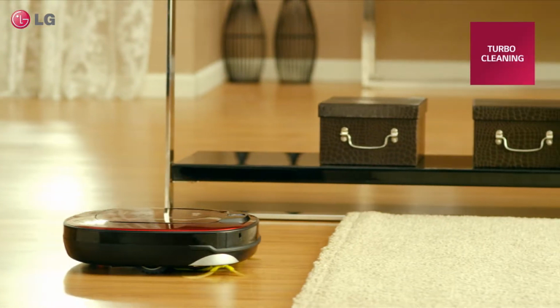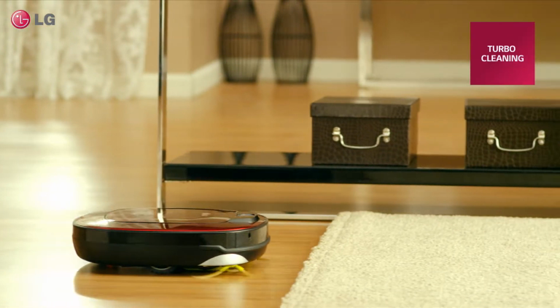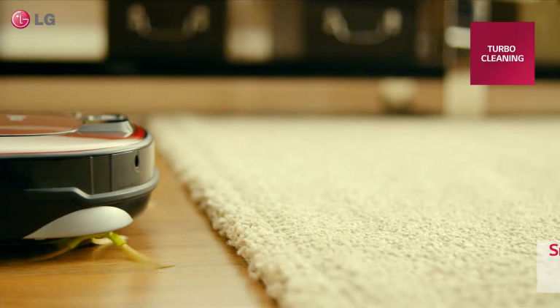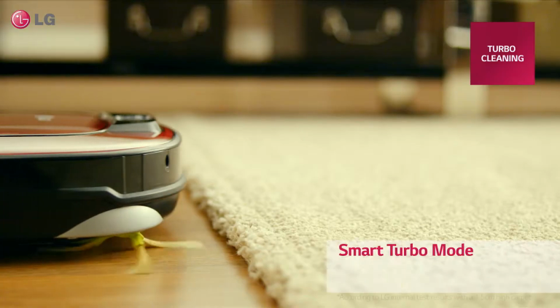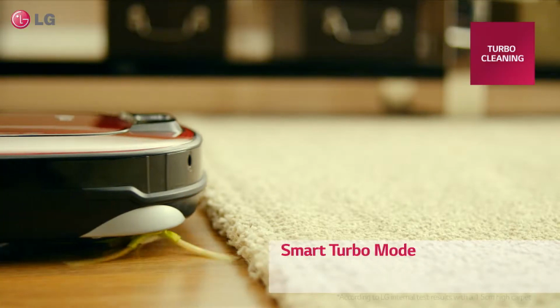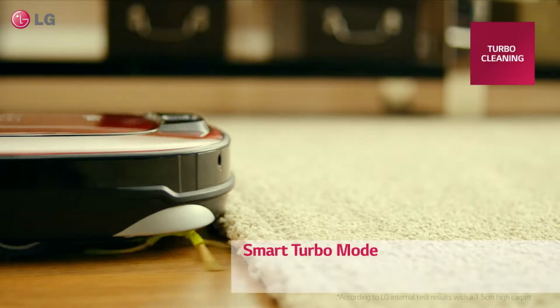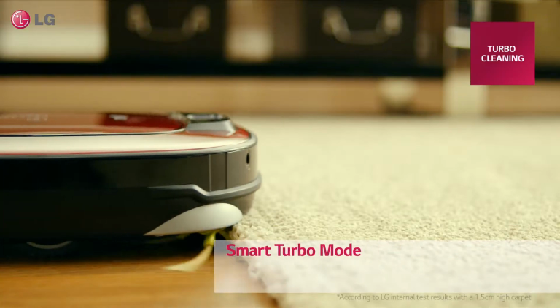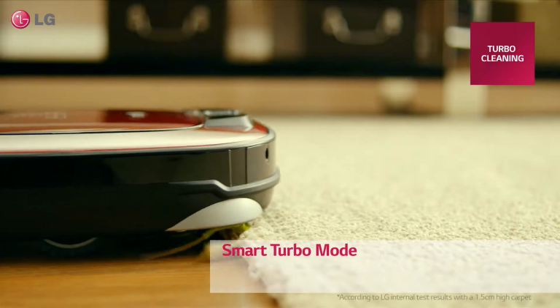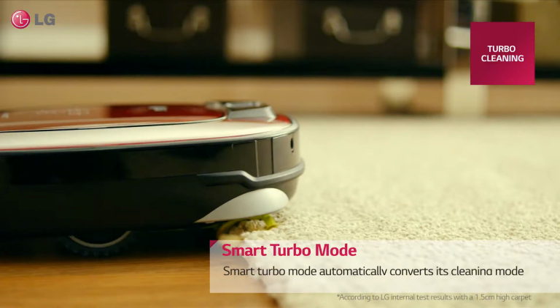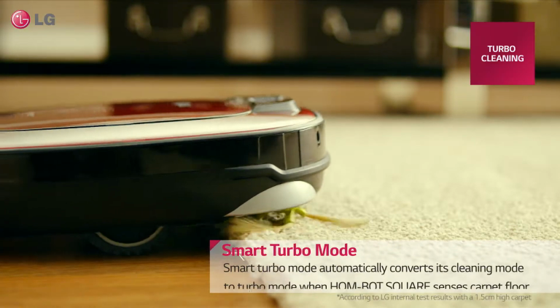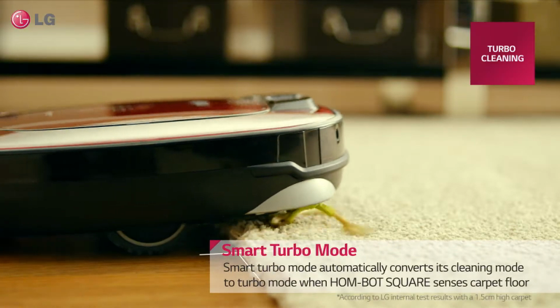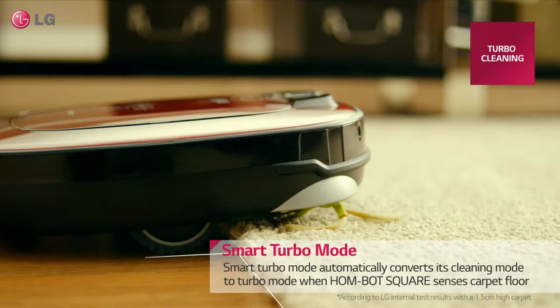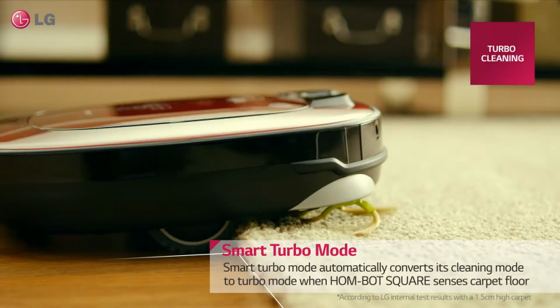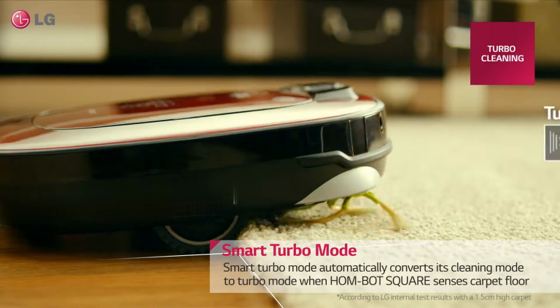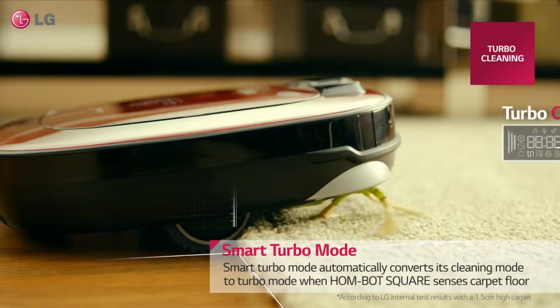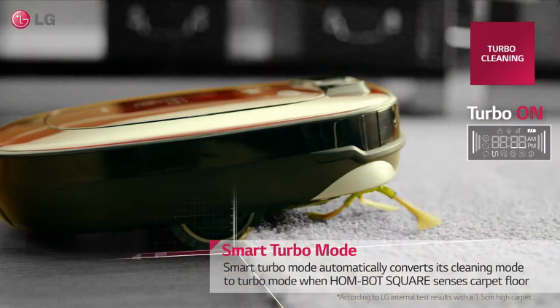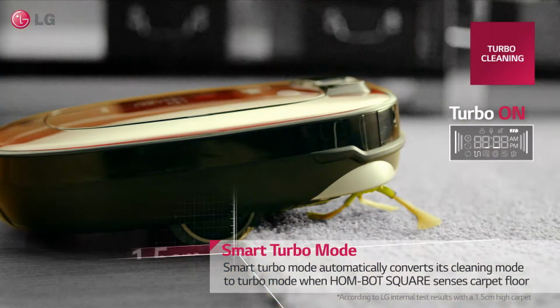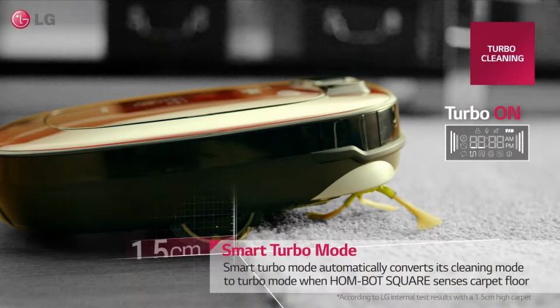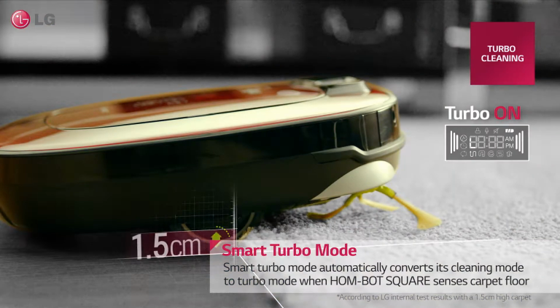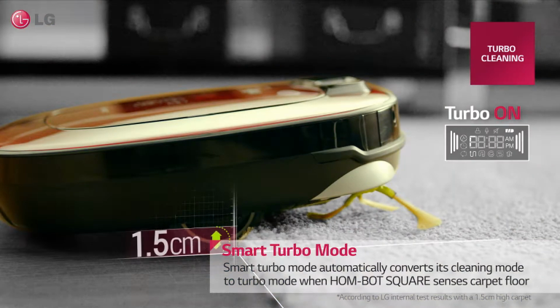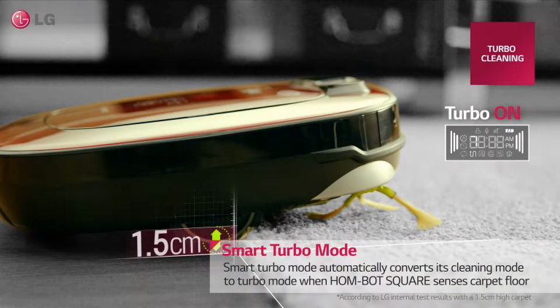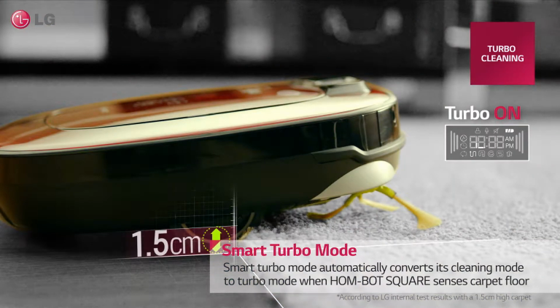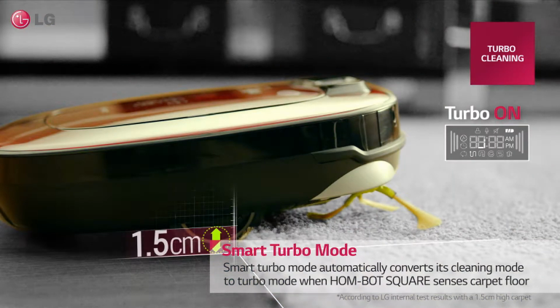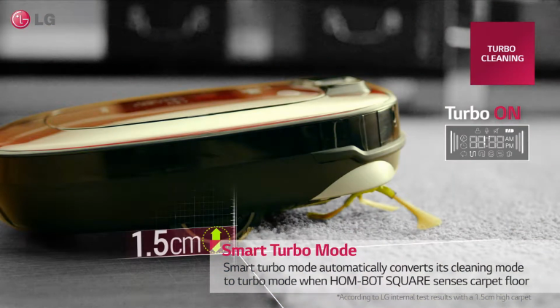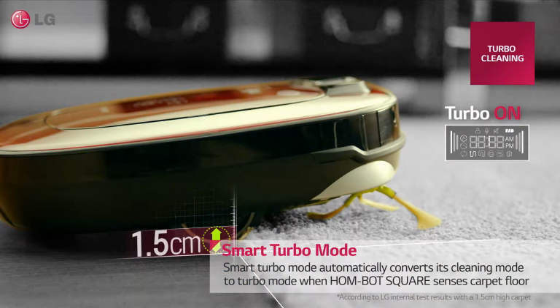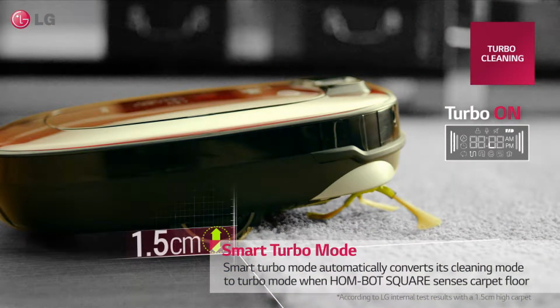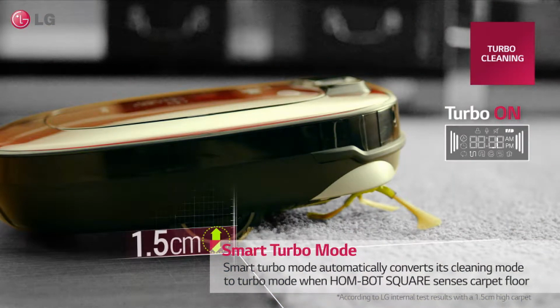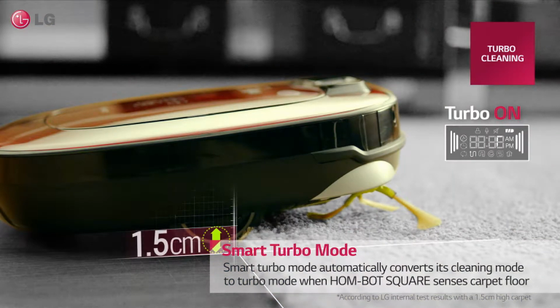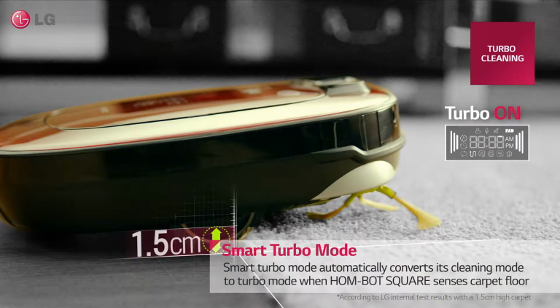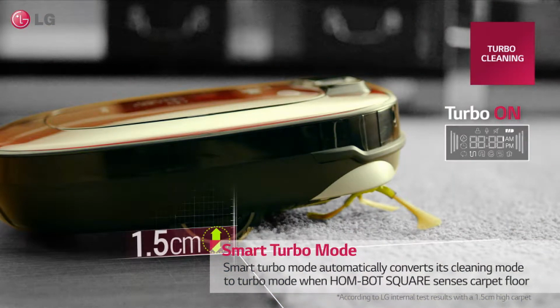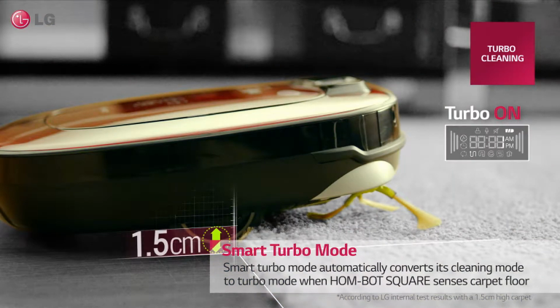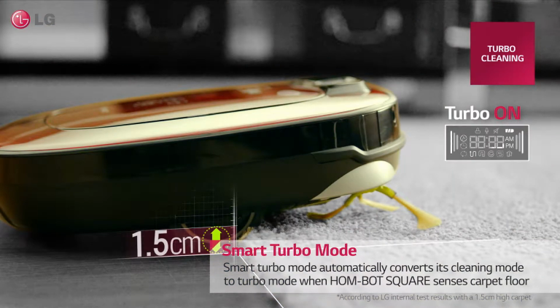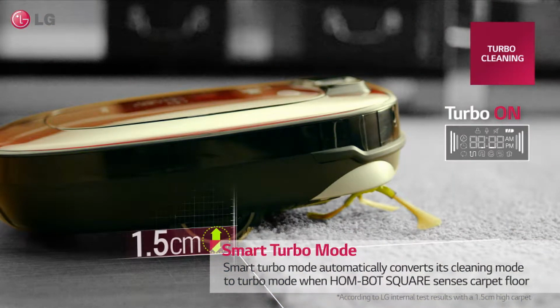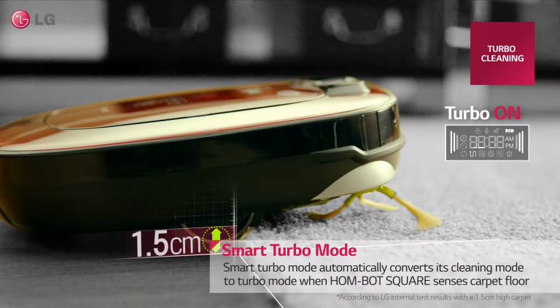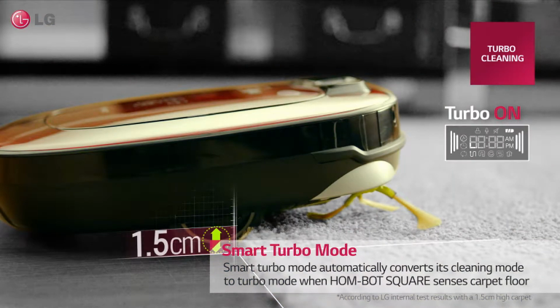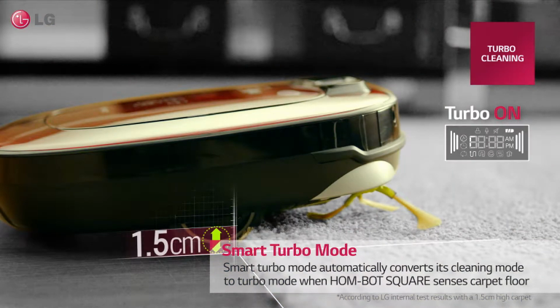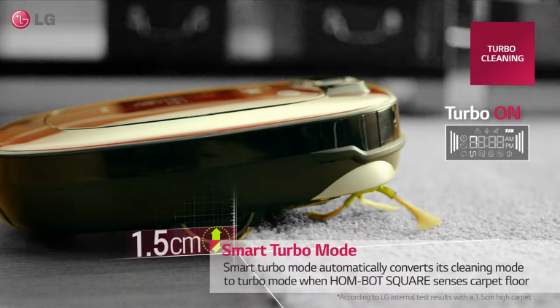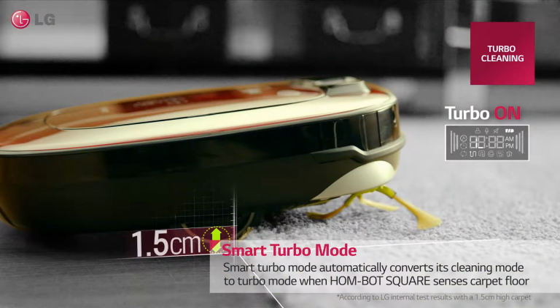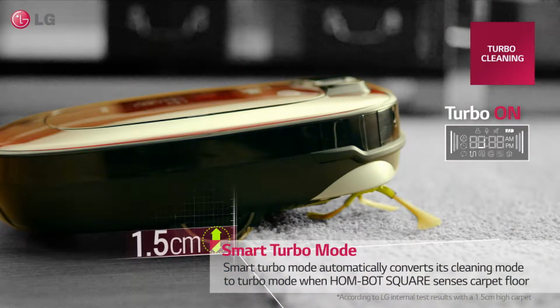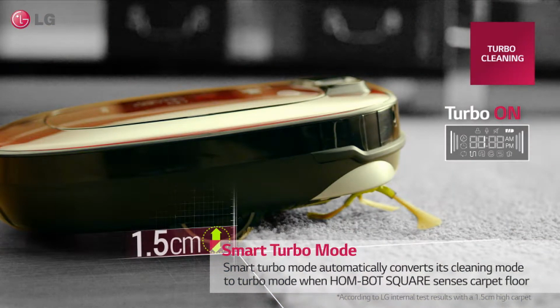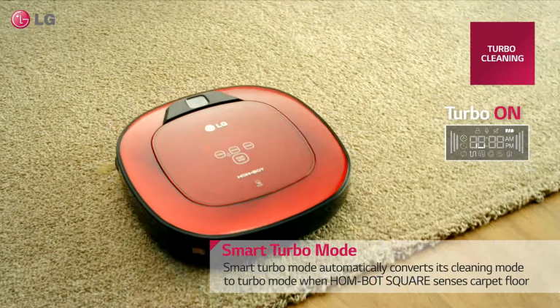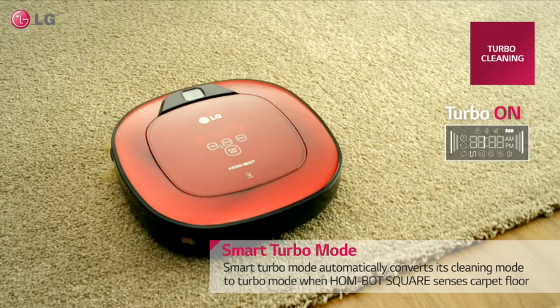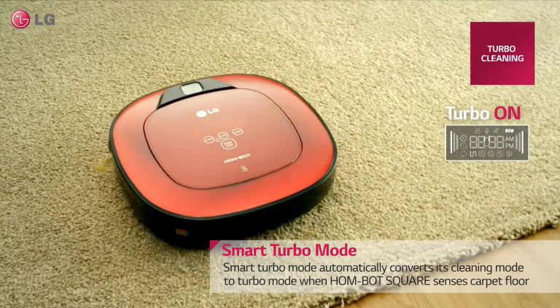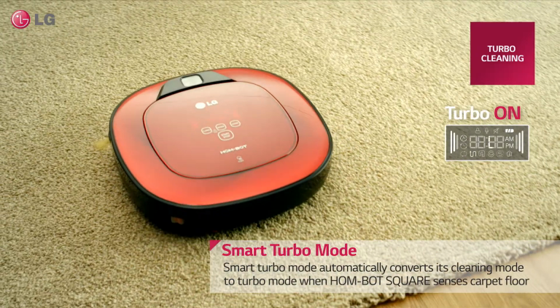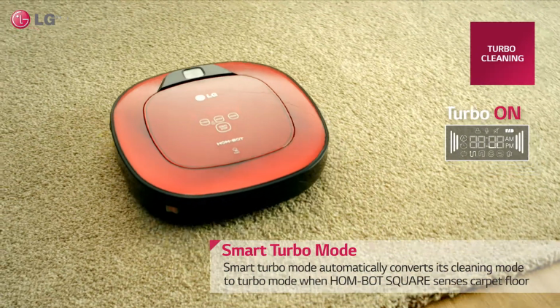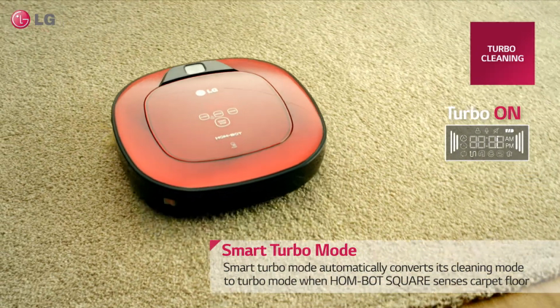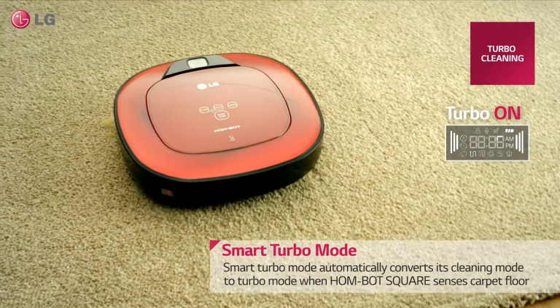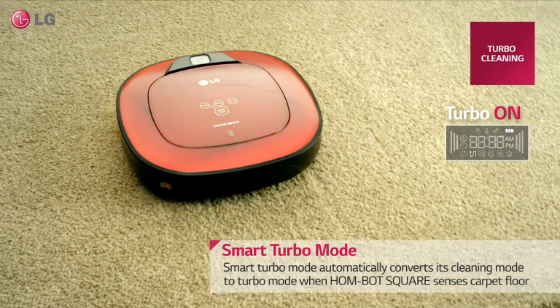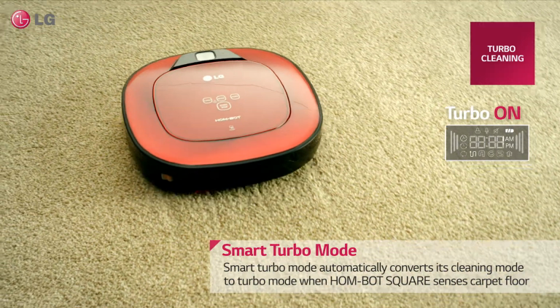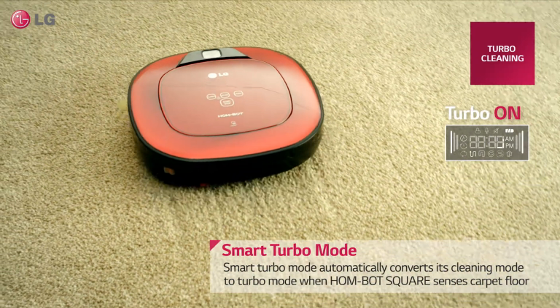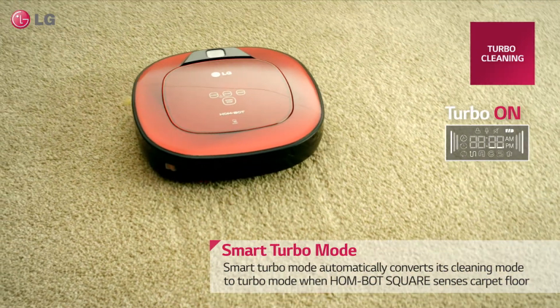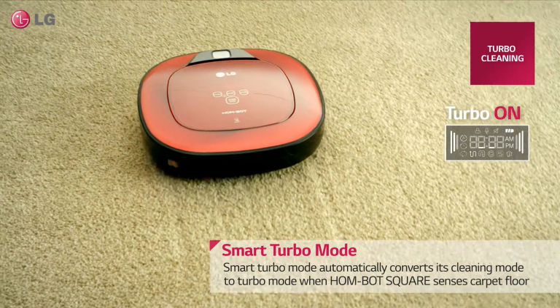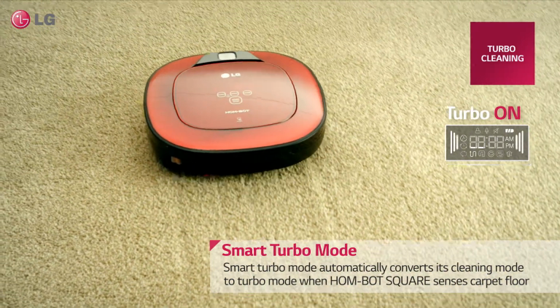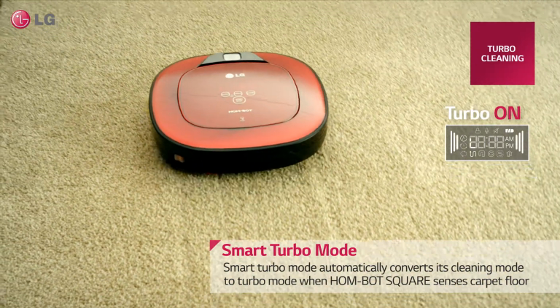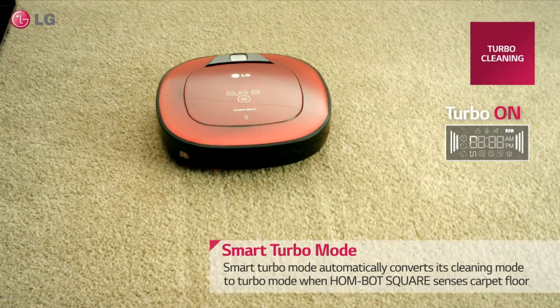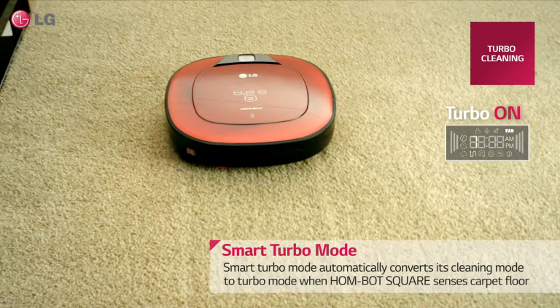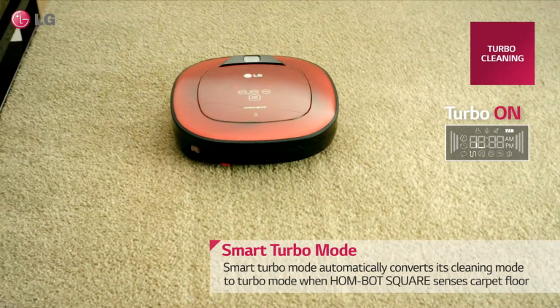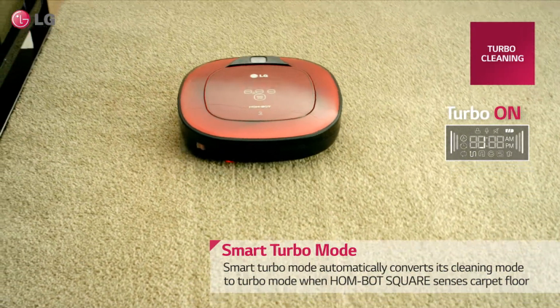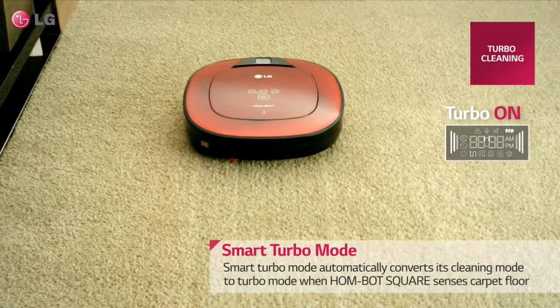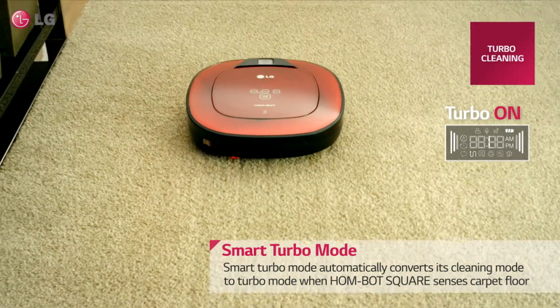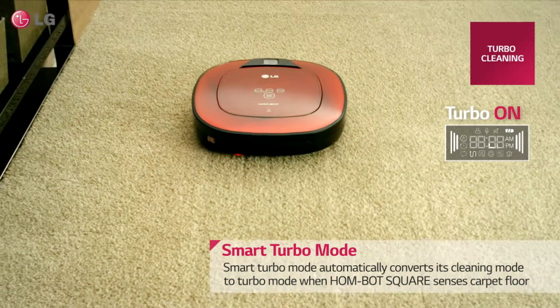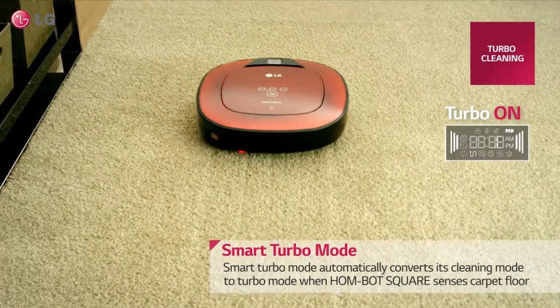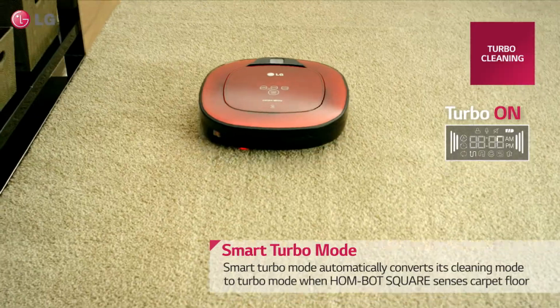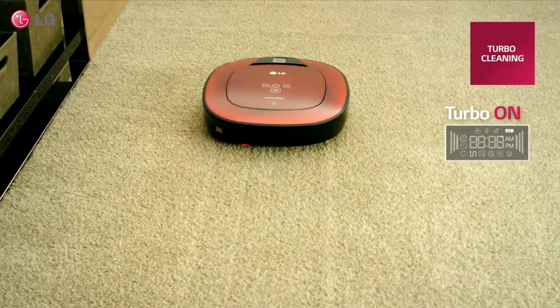When HomeBot moves onto a carpet, it cleverly detects the change in surface and automatically switches to smart turbo mode.